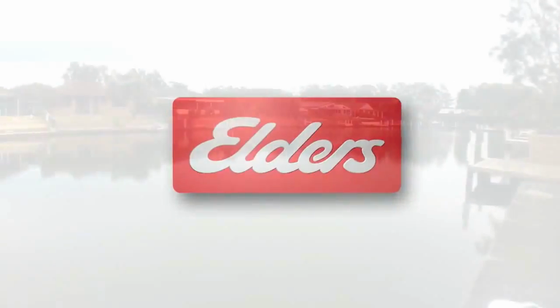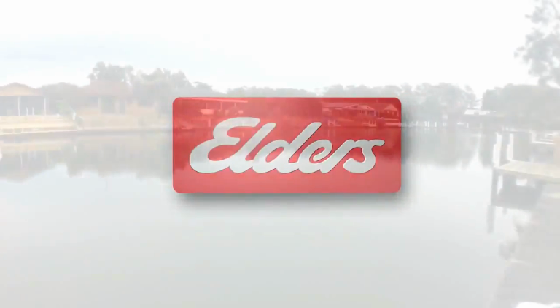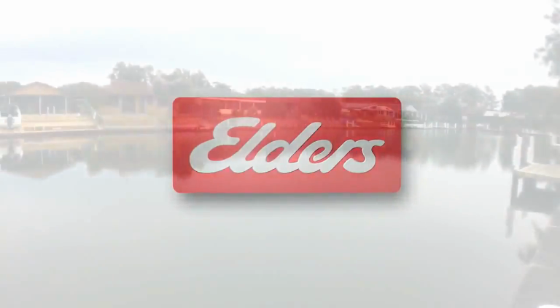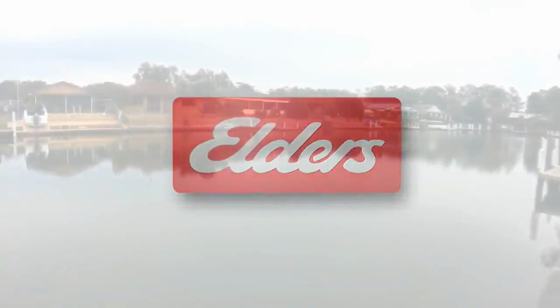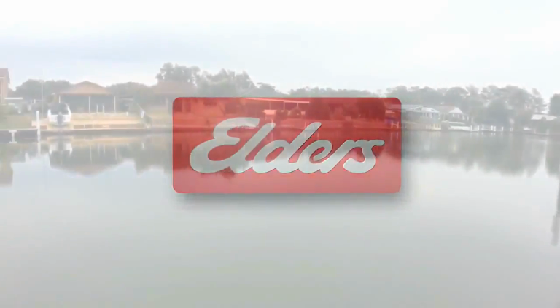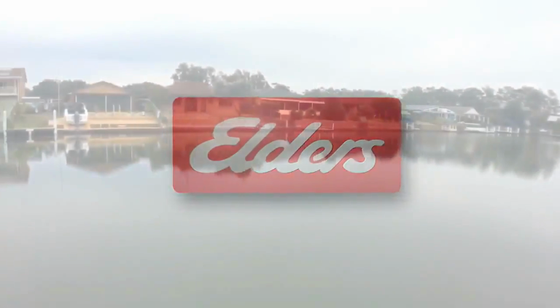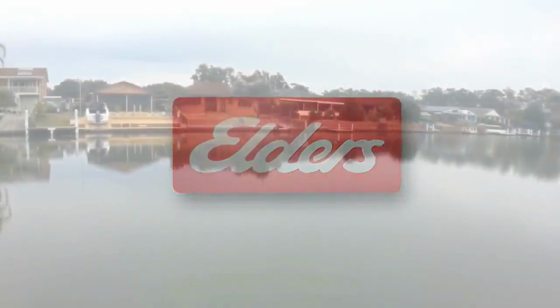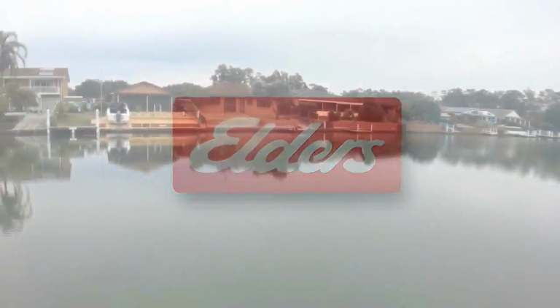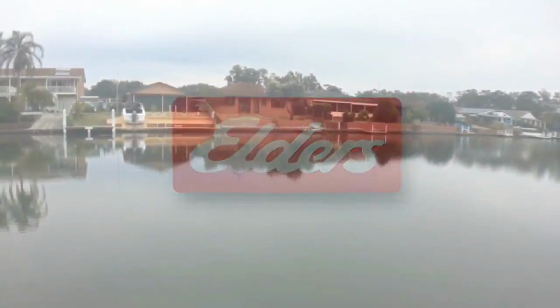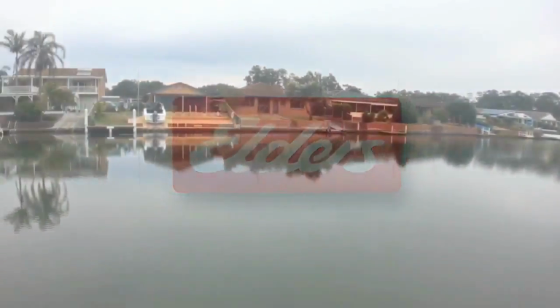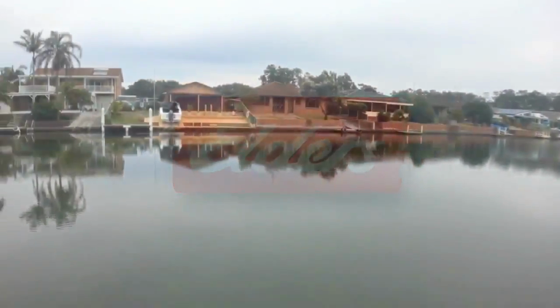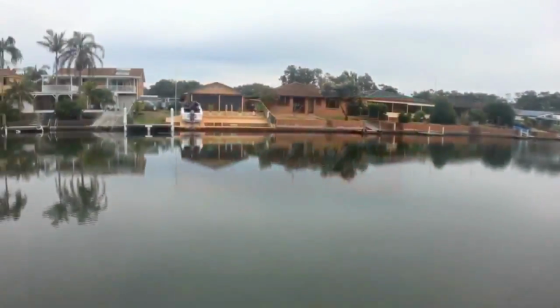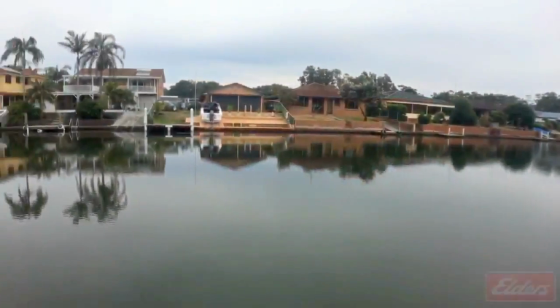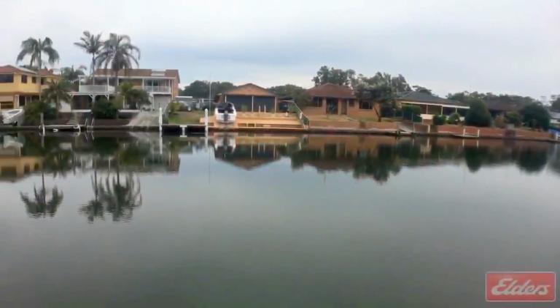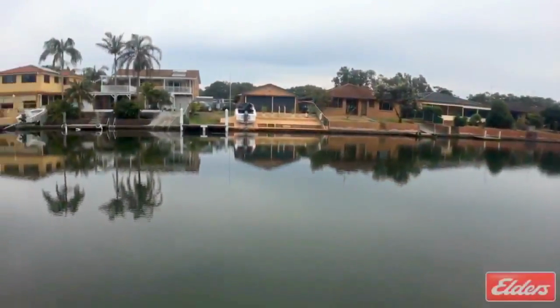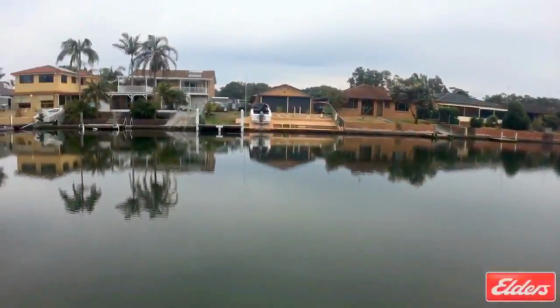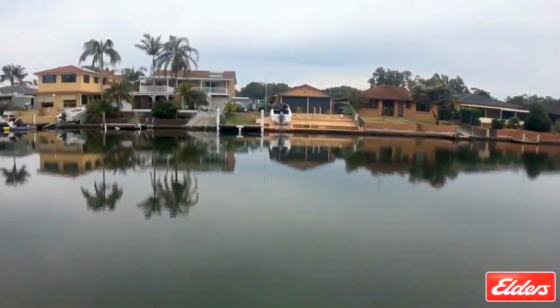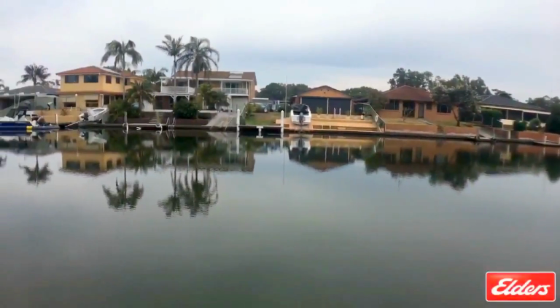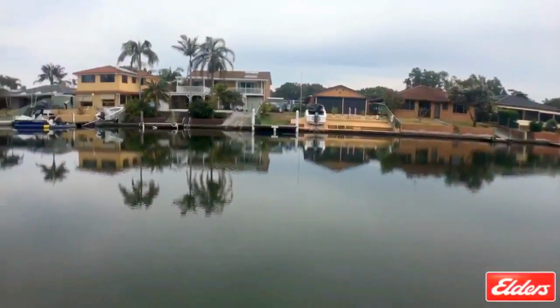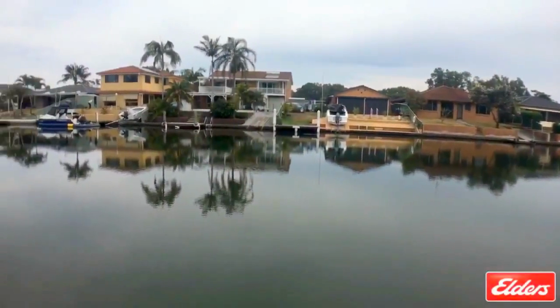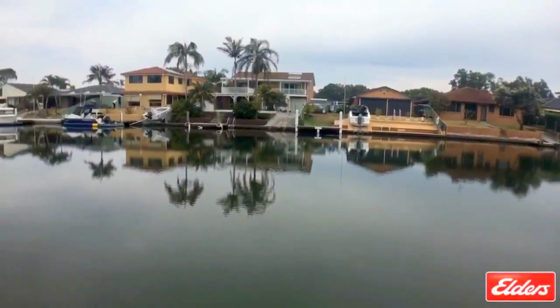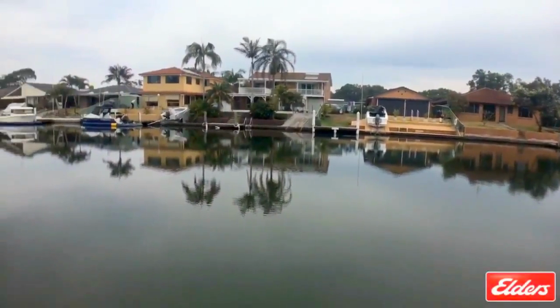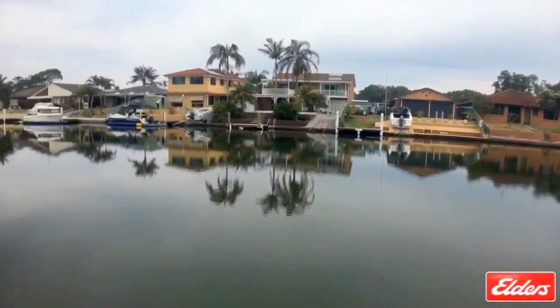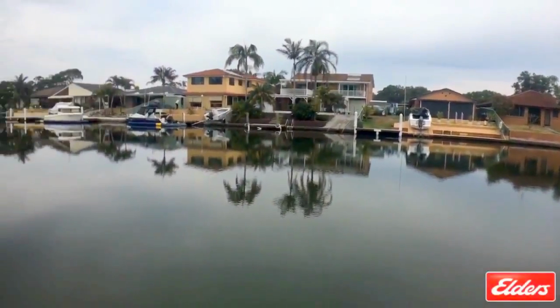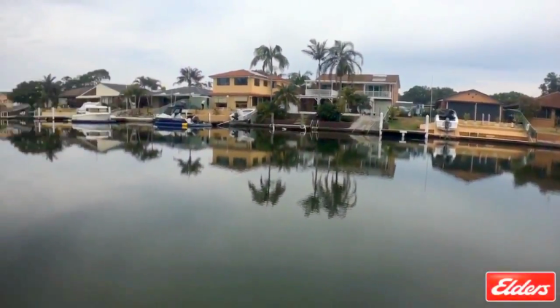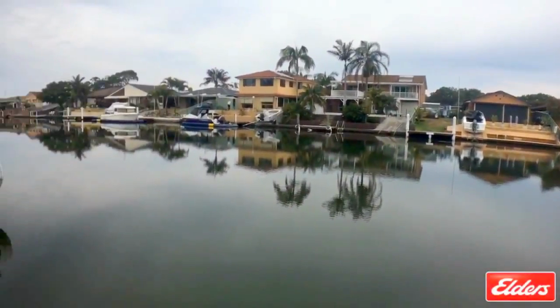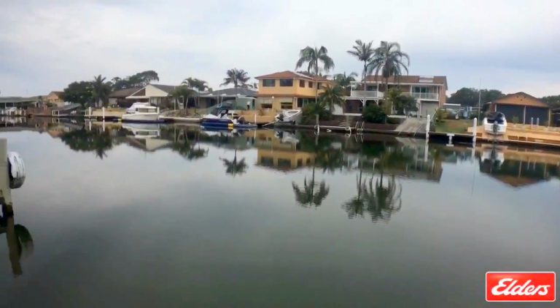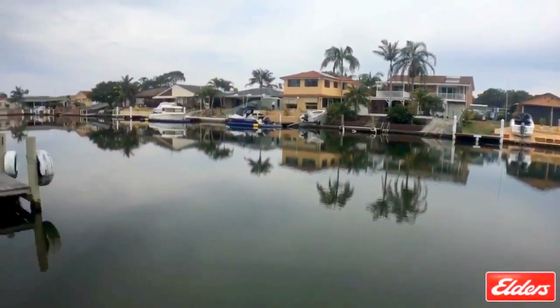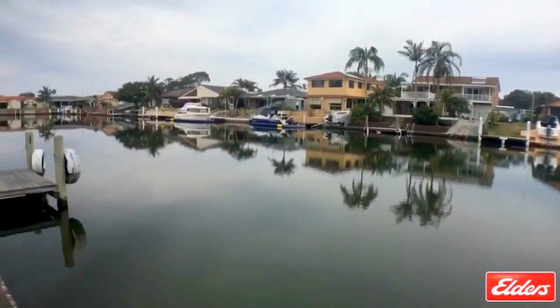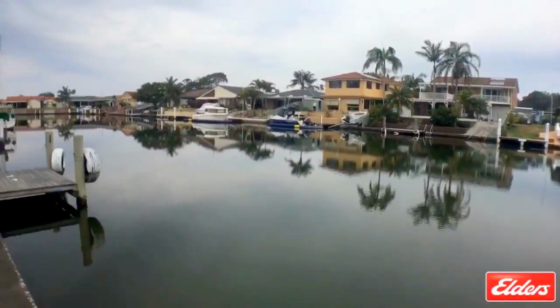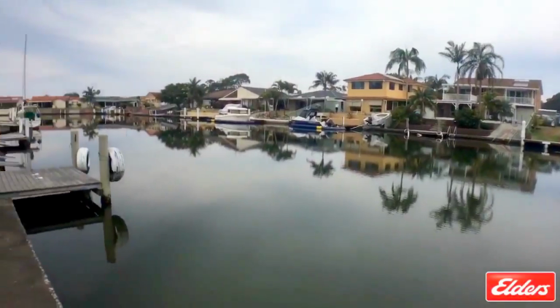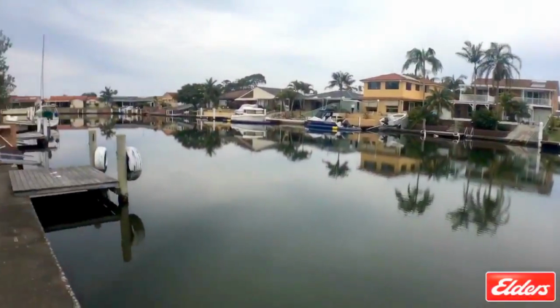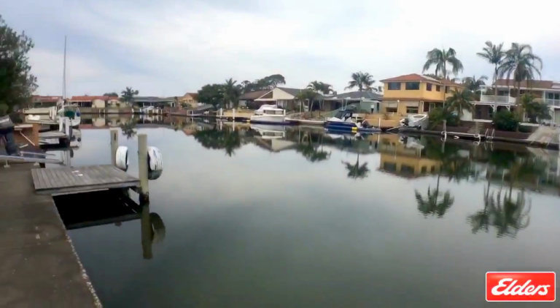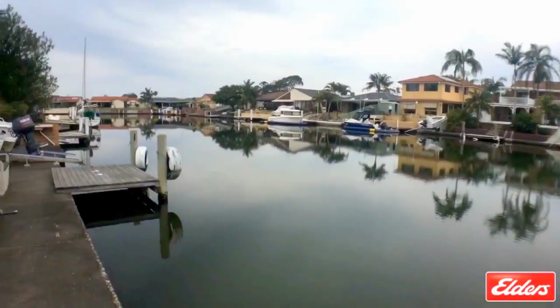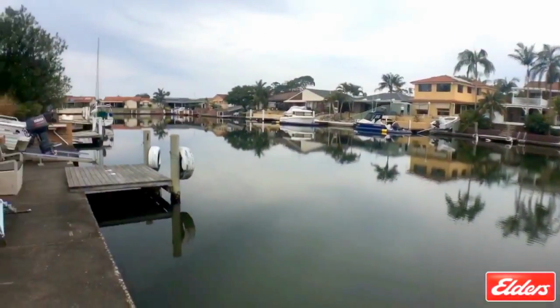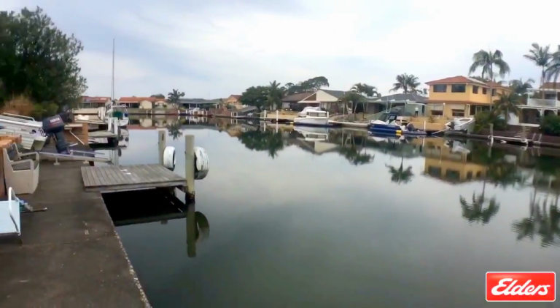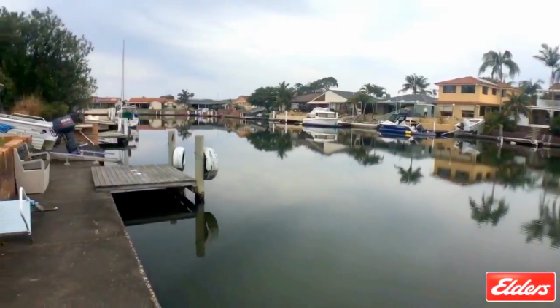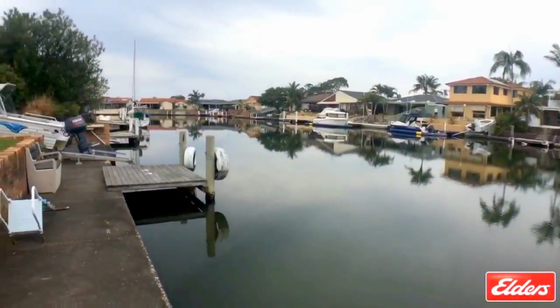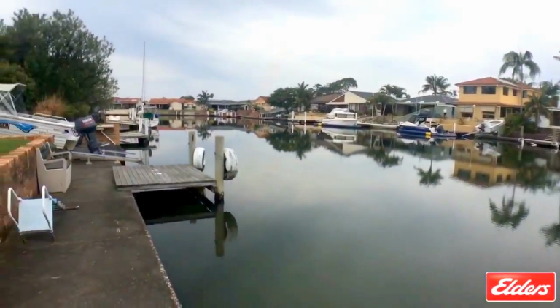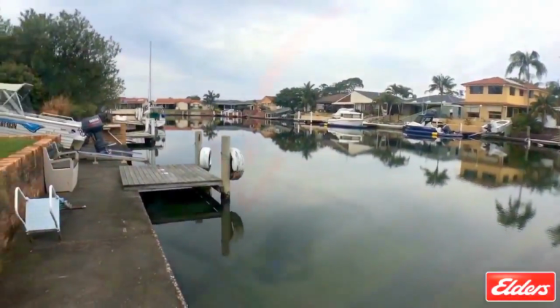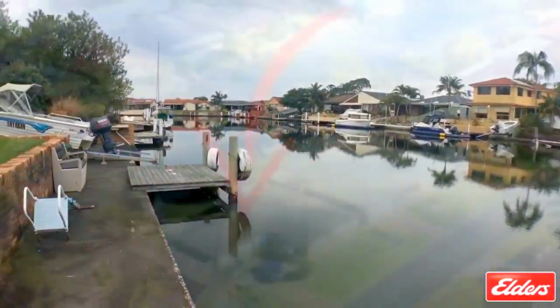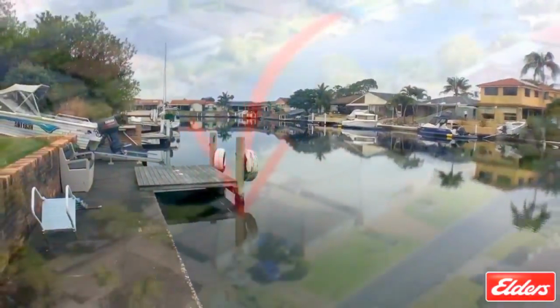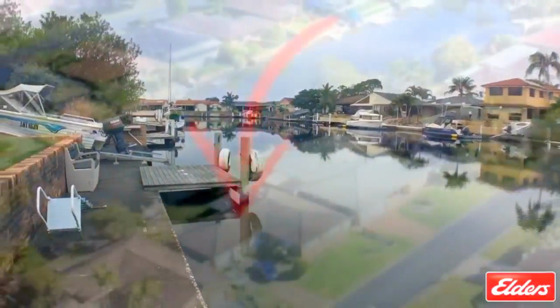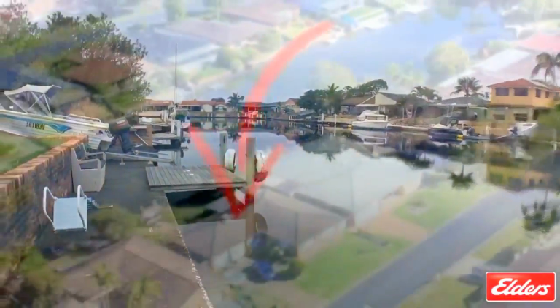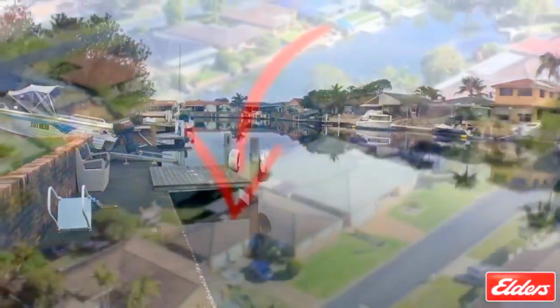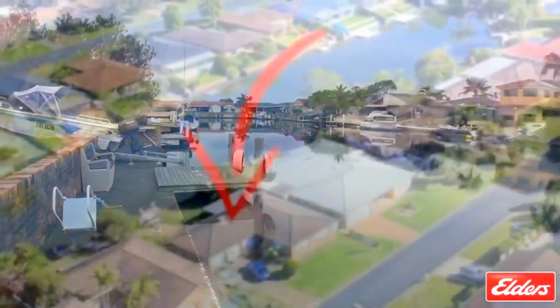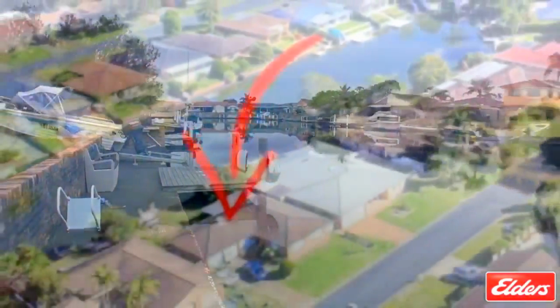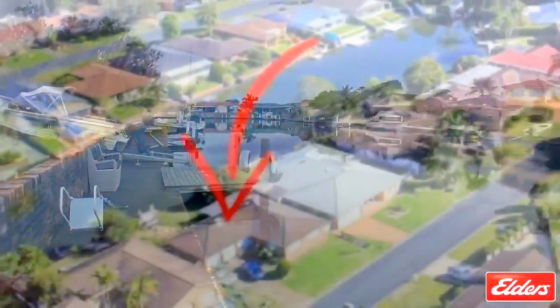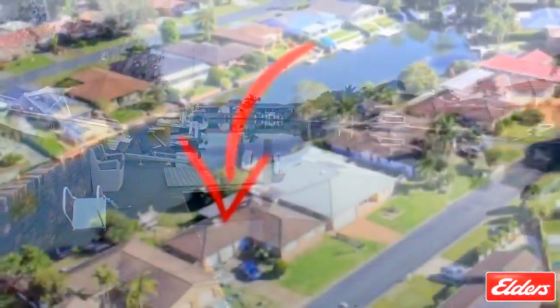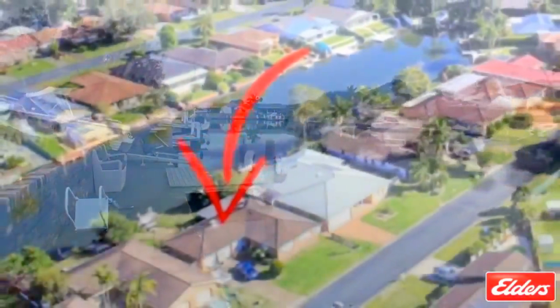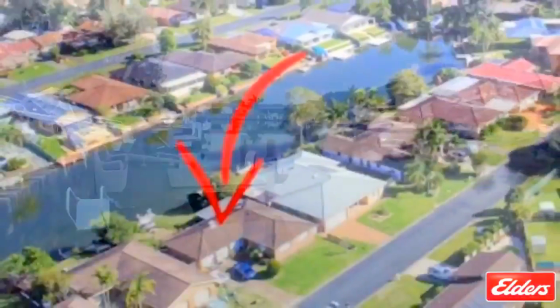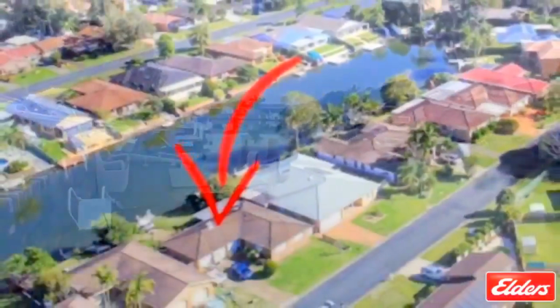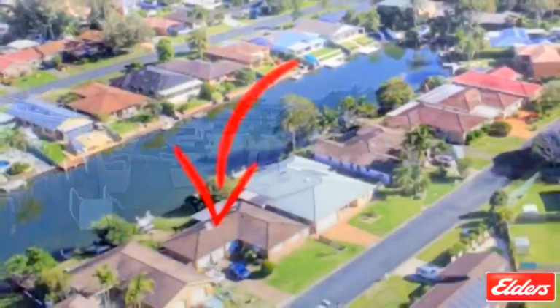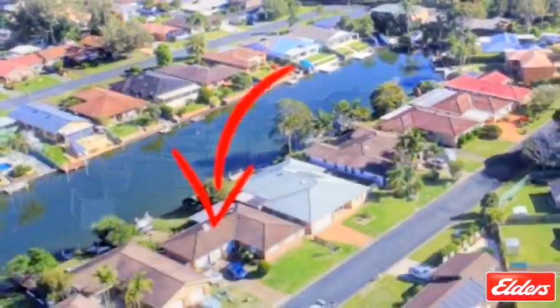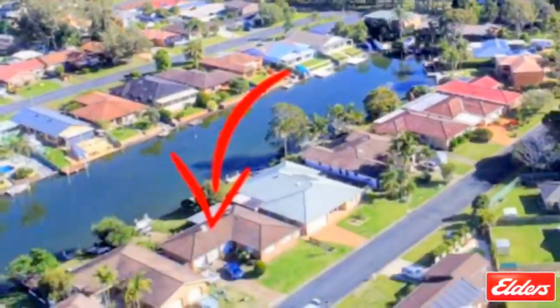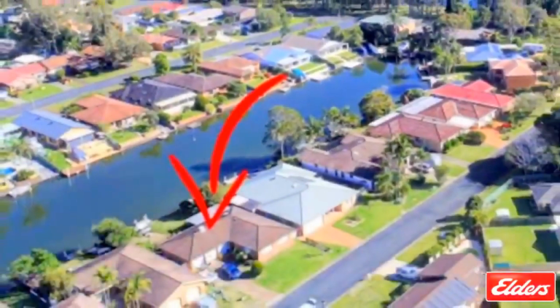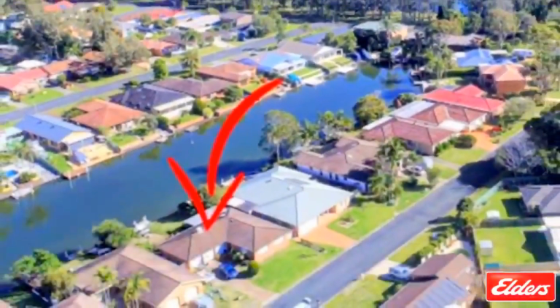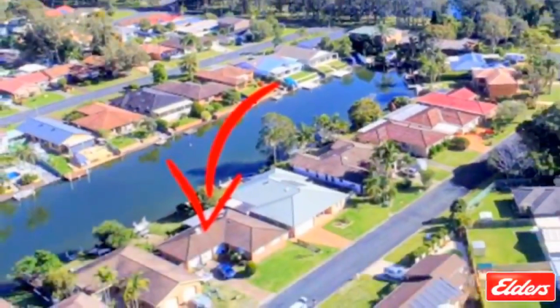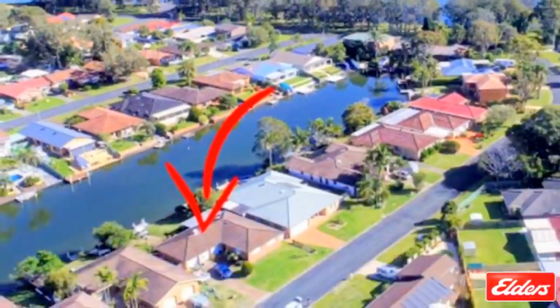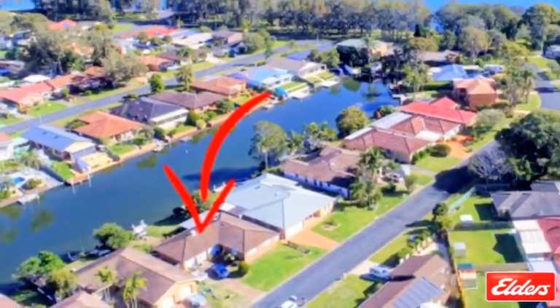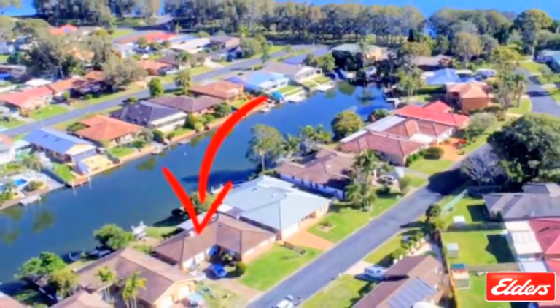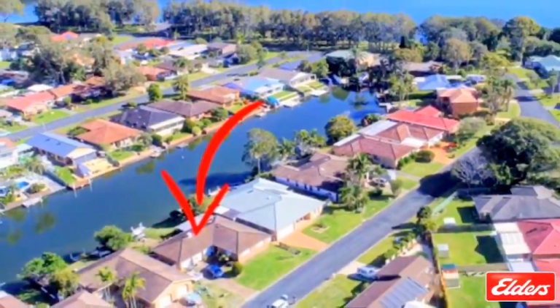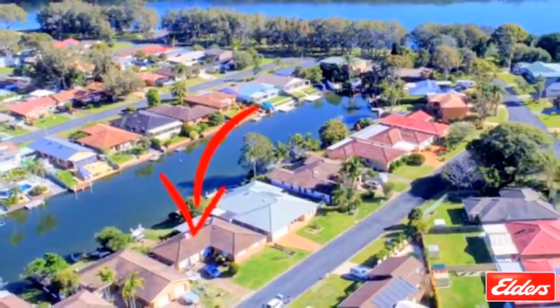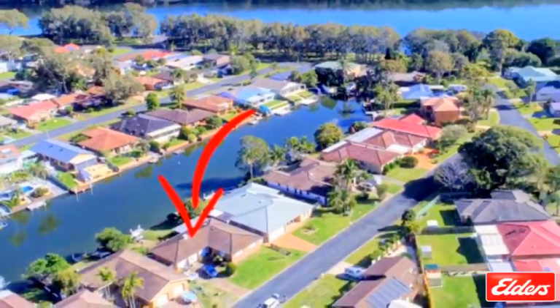Dreaming of your own waterfront property? Then Elder's Foster has just what you're after. Located in a quiet section of Foster Keys,